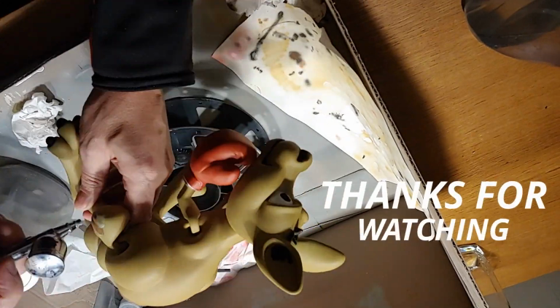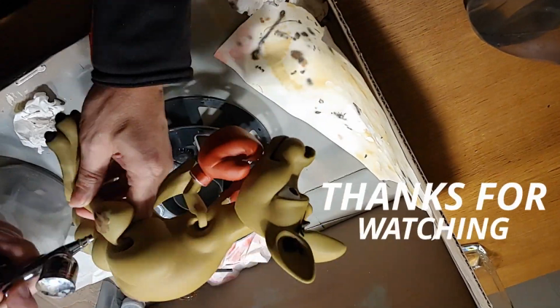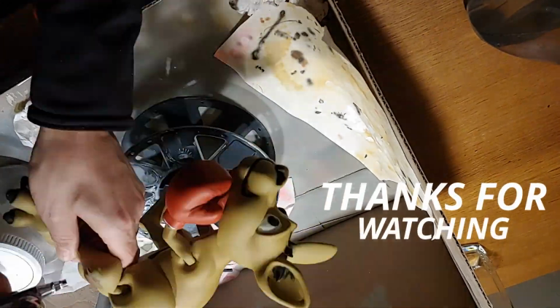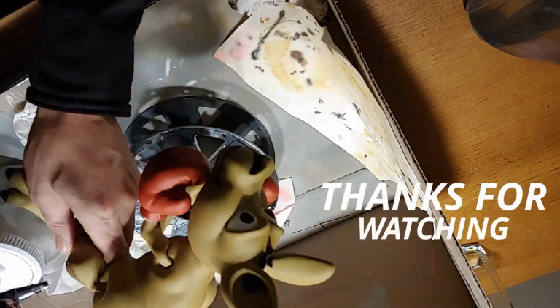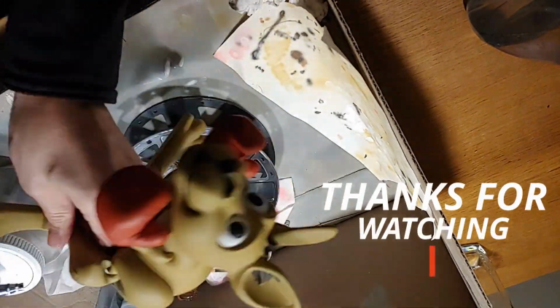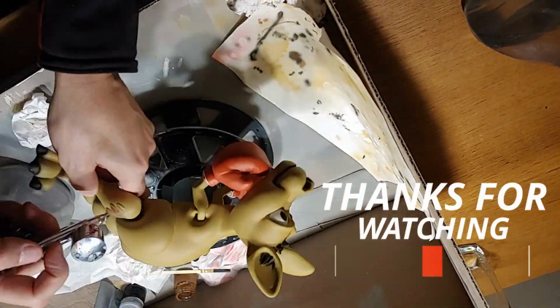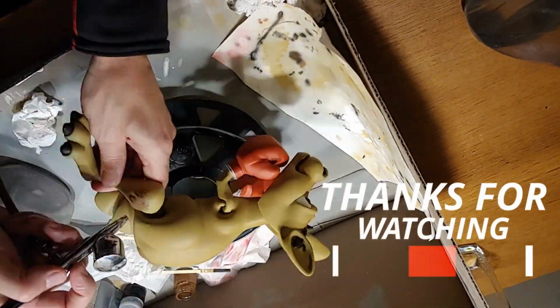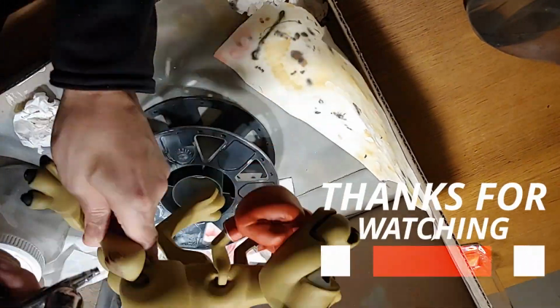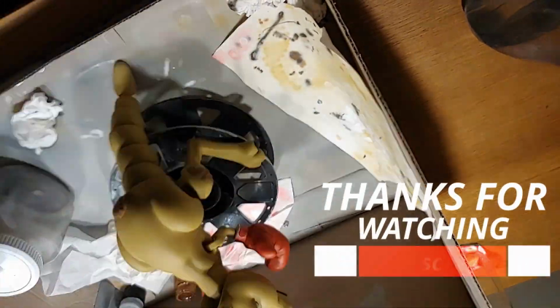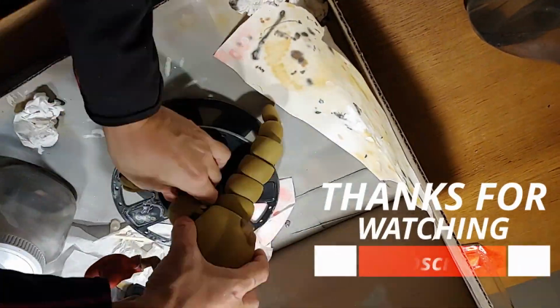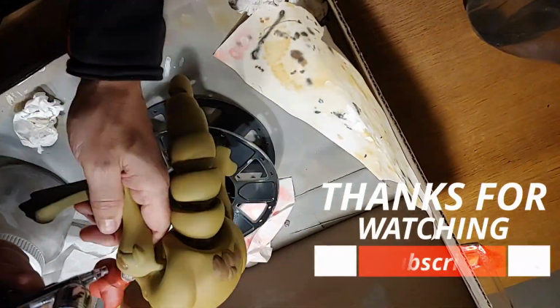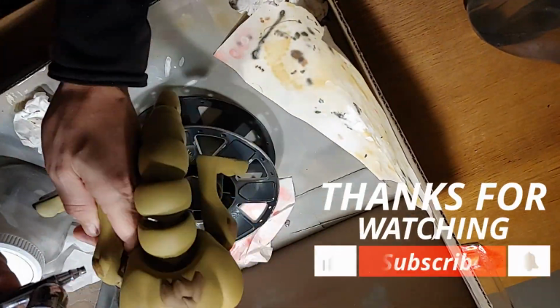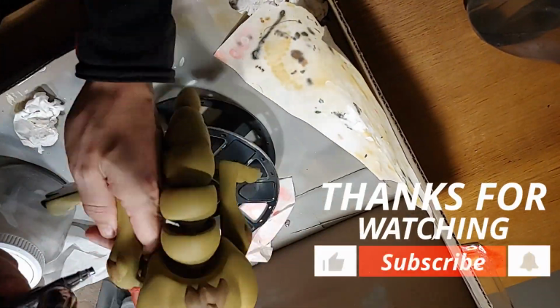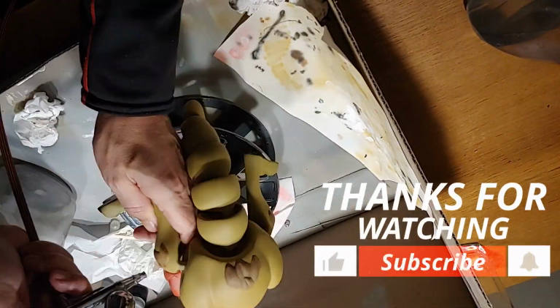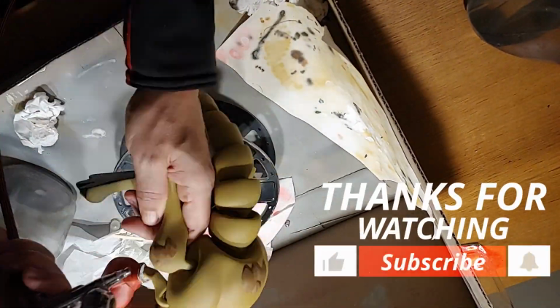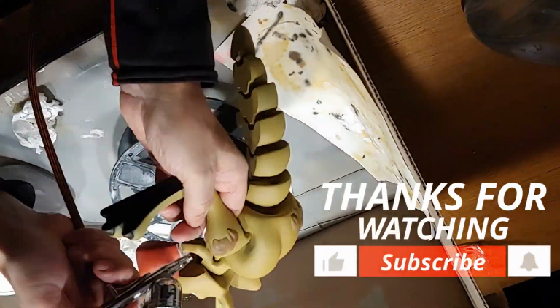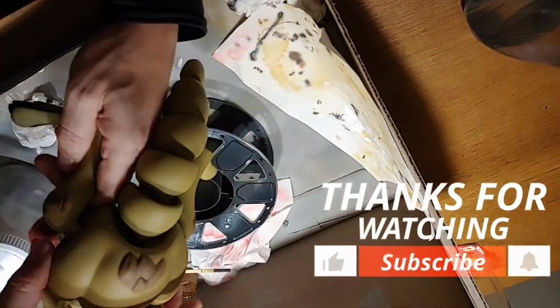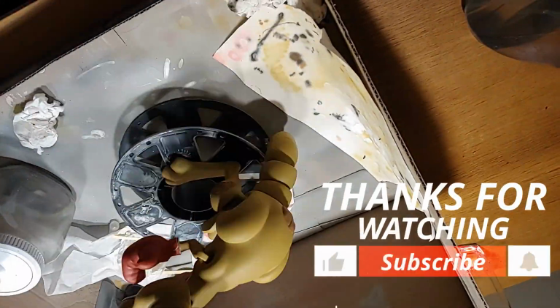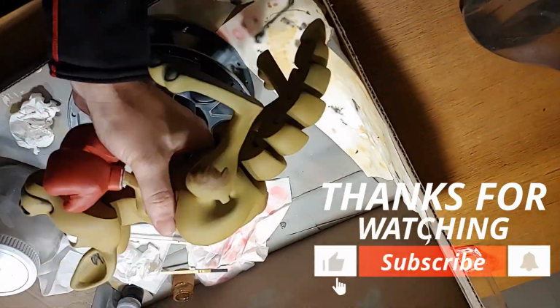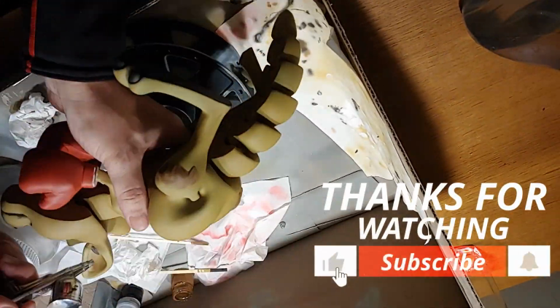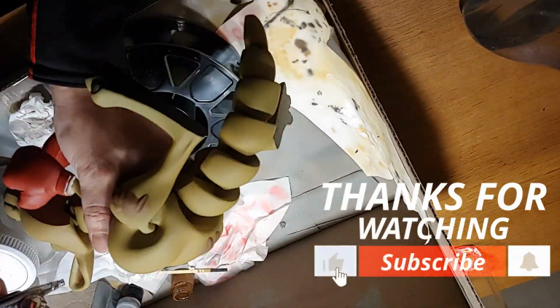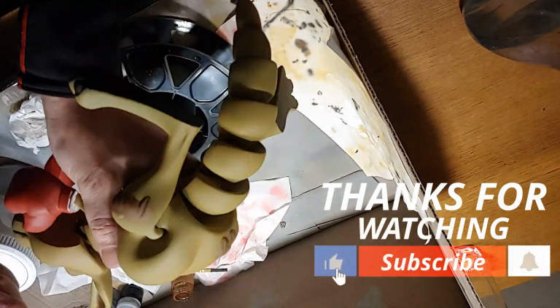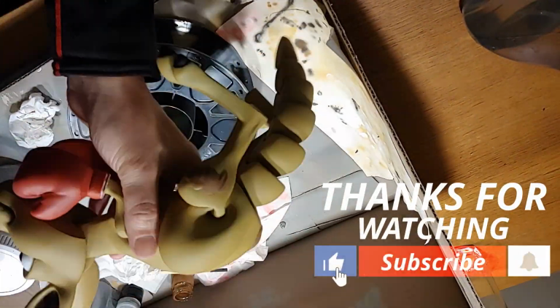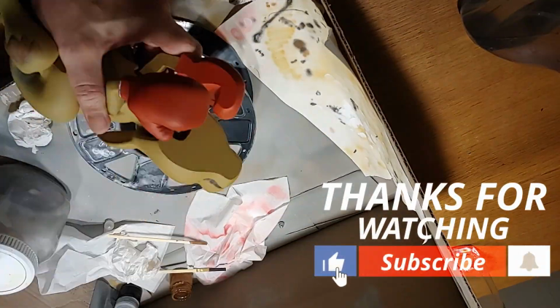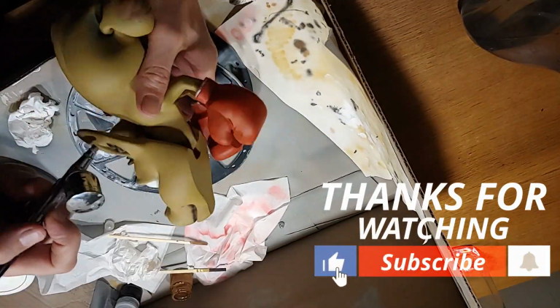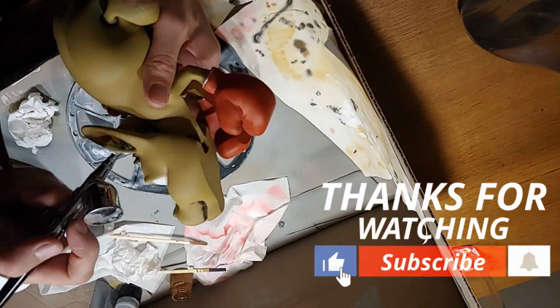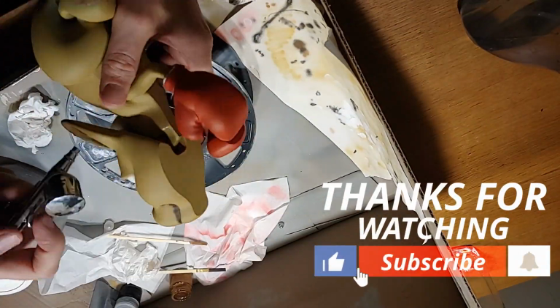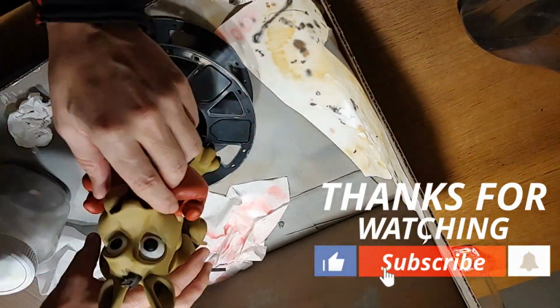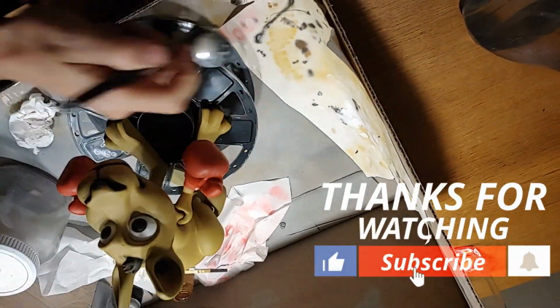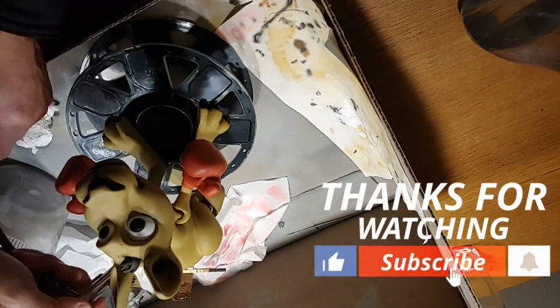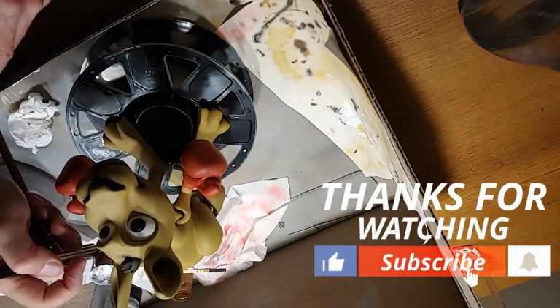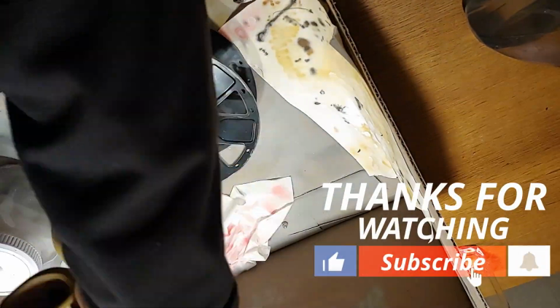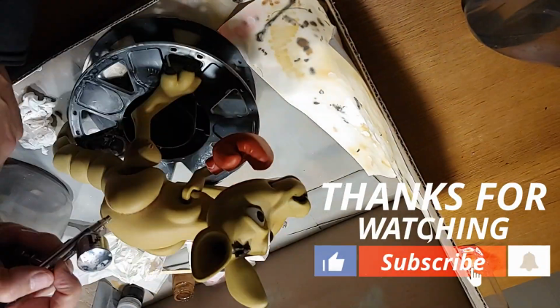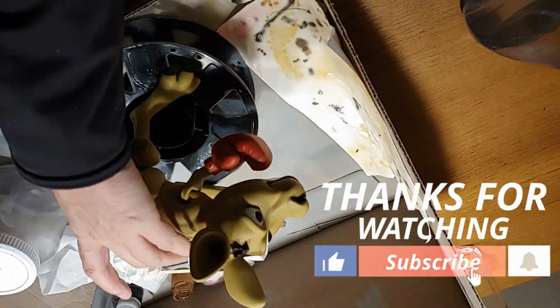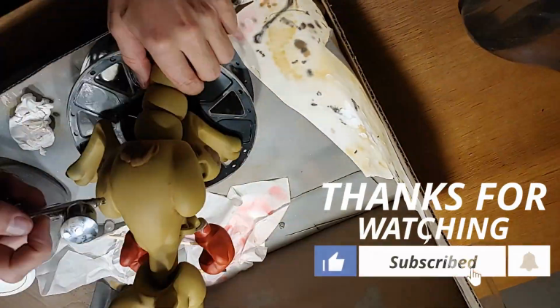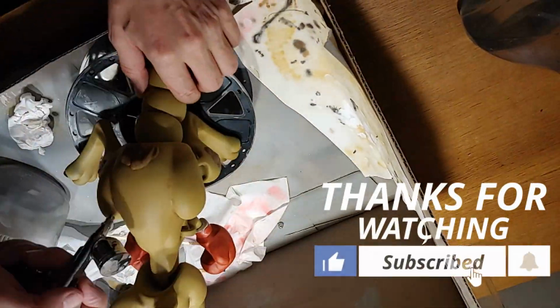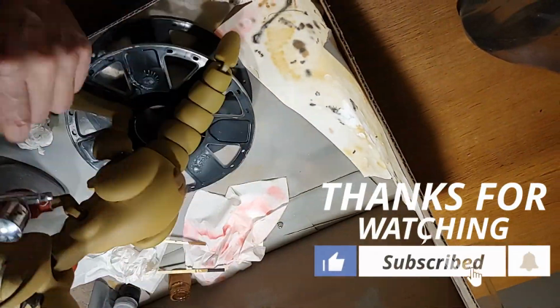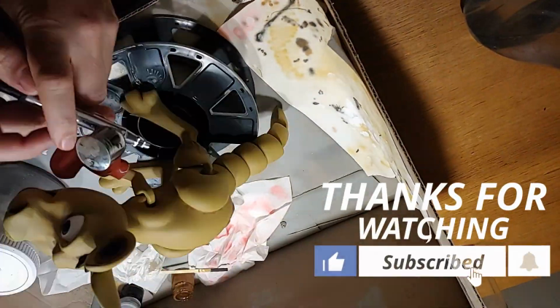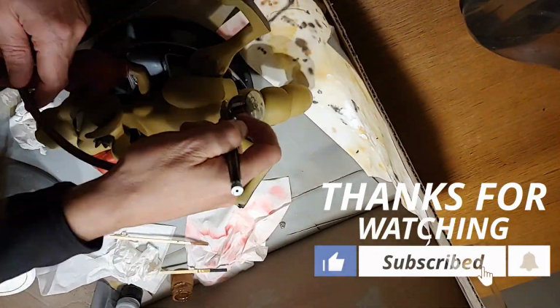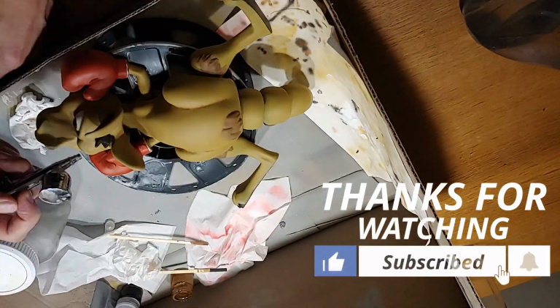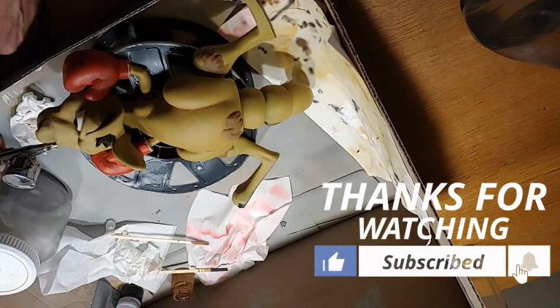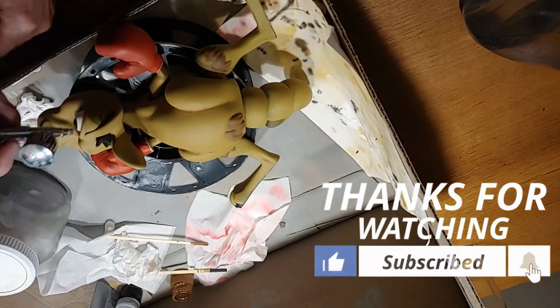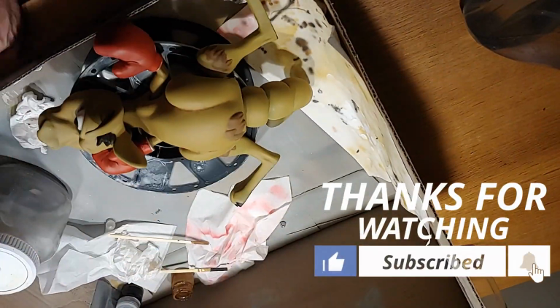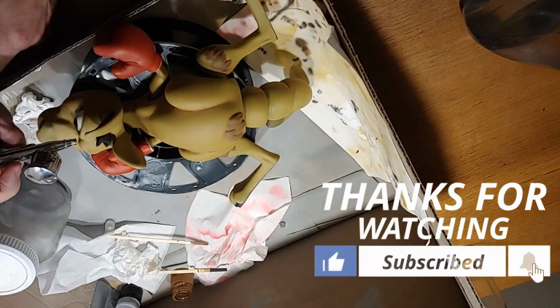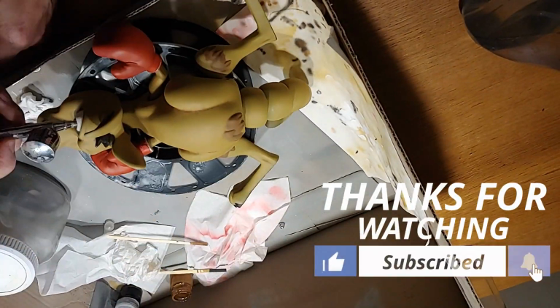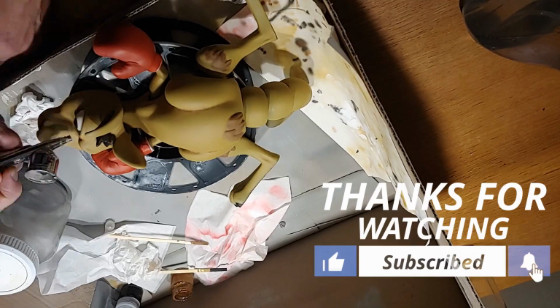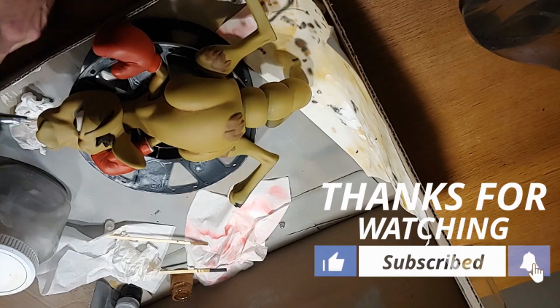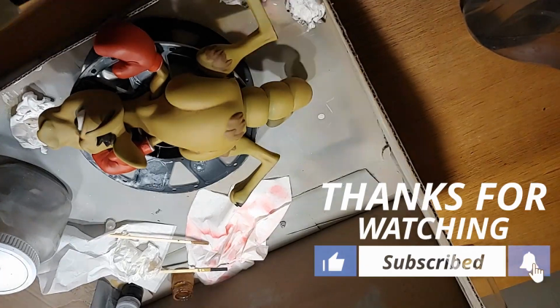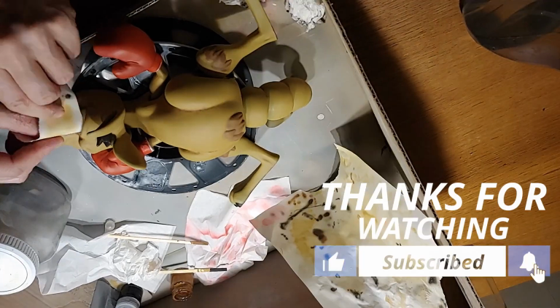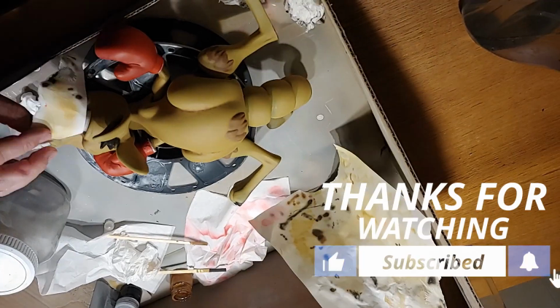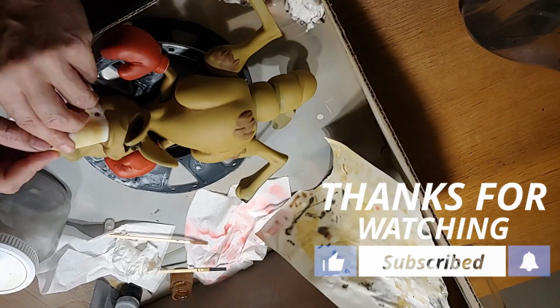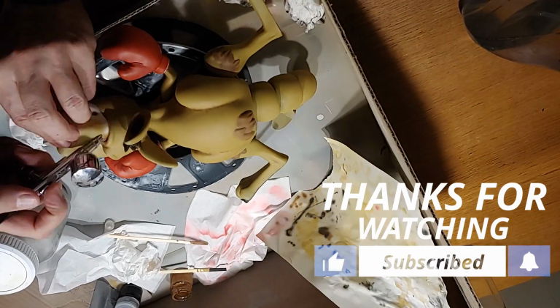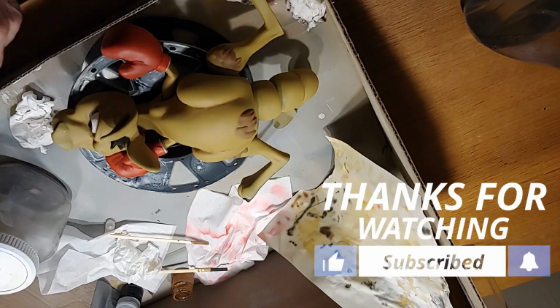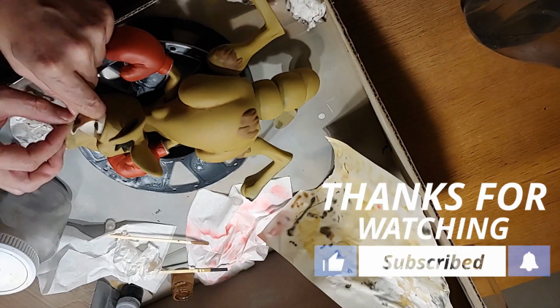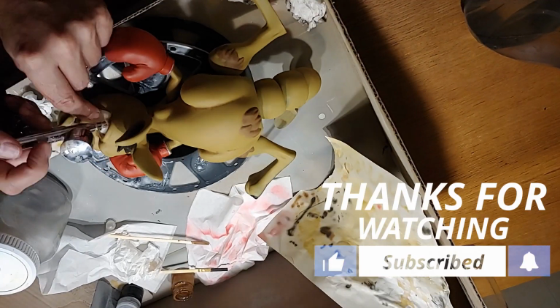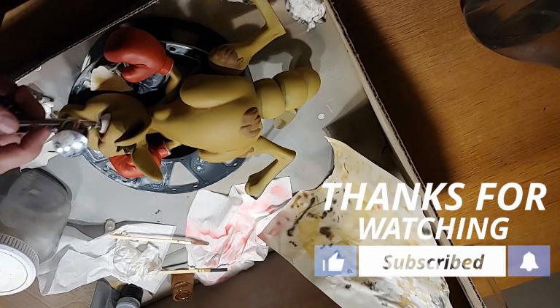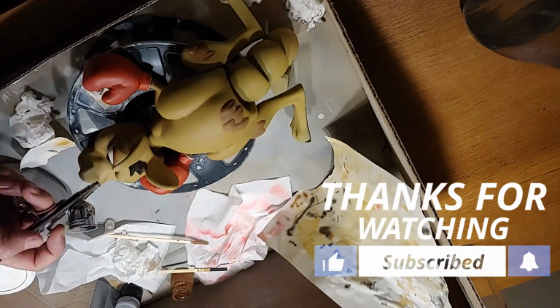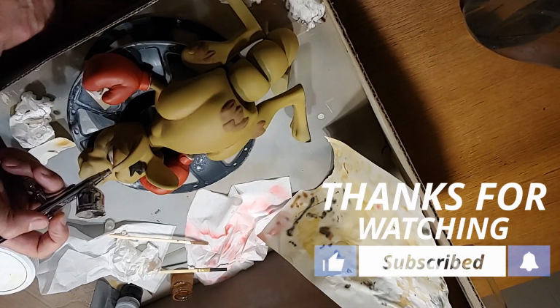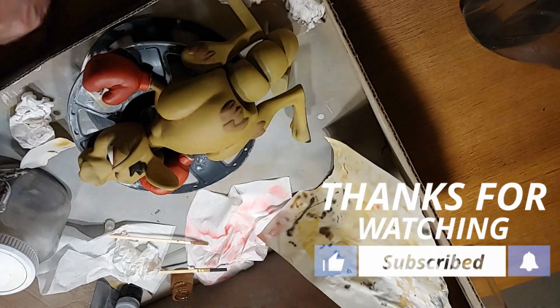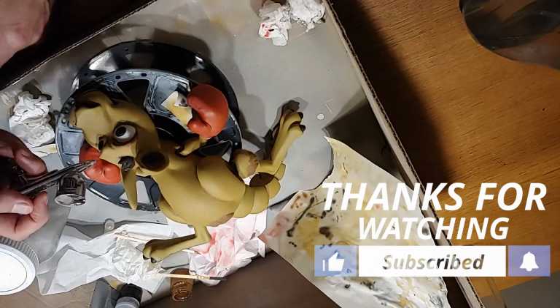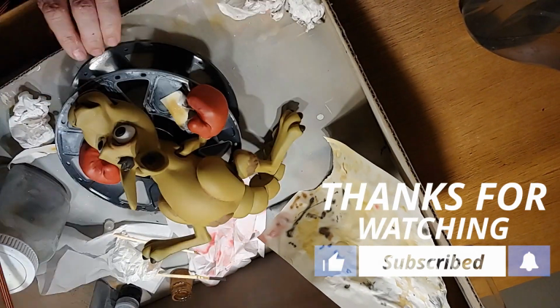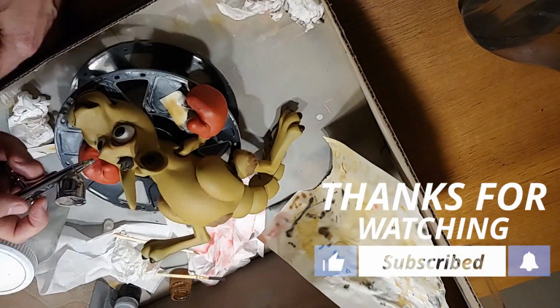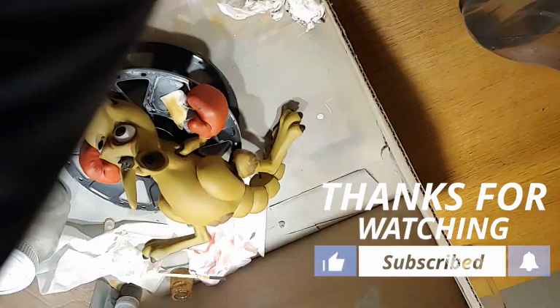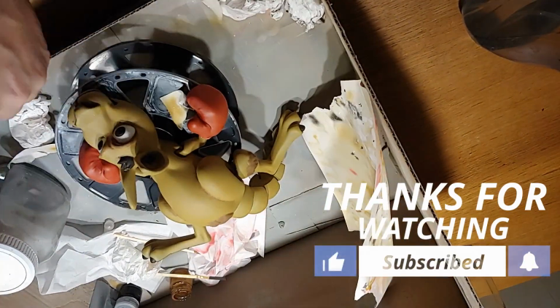If you are still watching at this moment, I would be grateful if you give a like, subscribe to my channel, and hit the notification button.